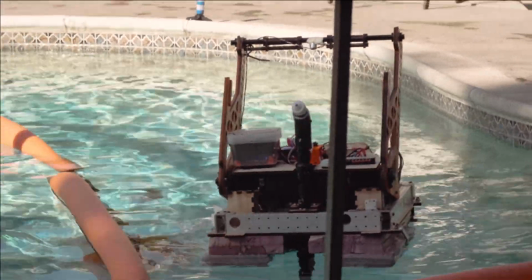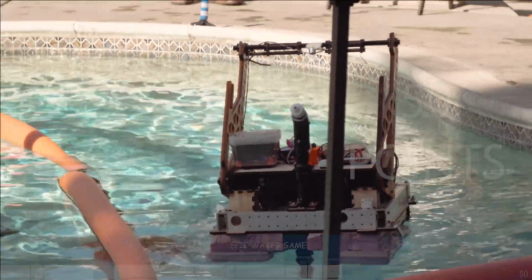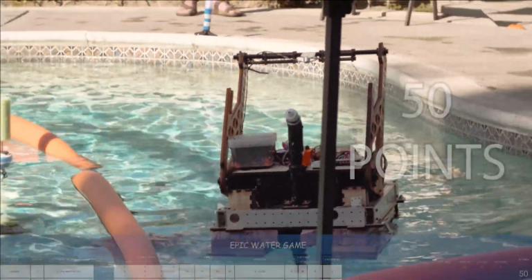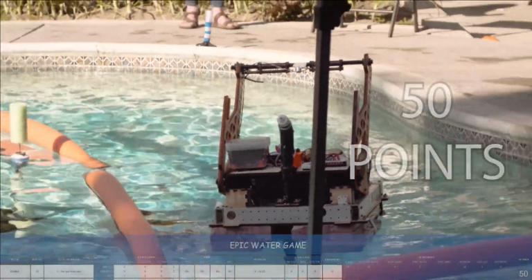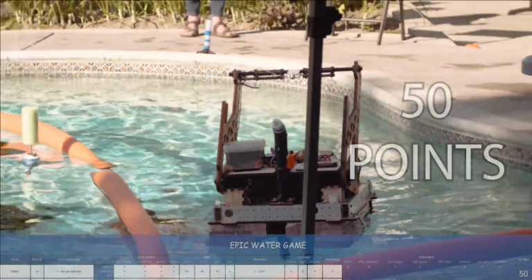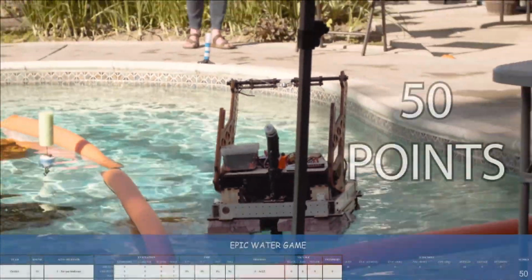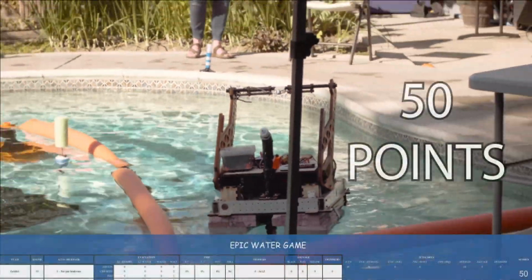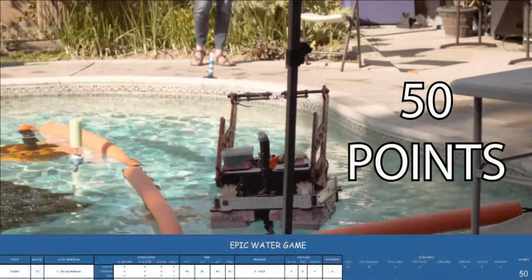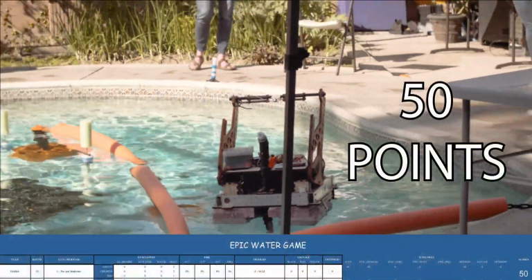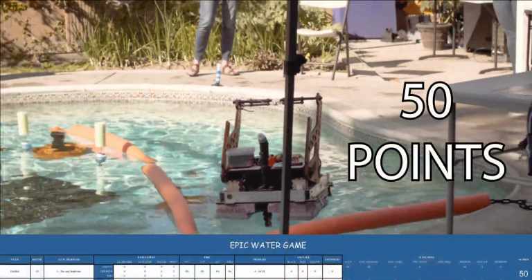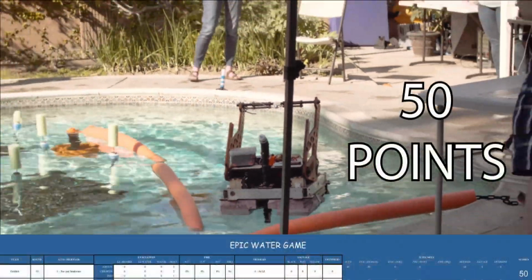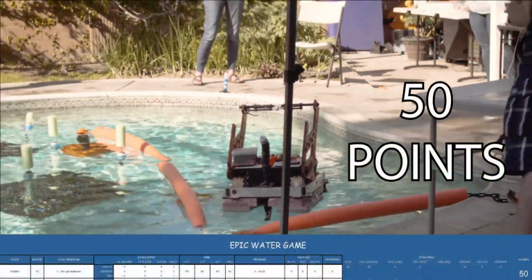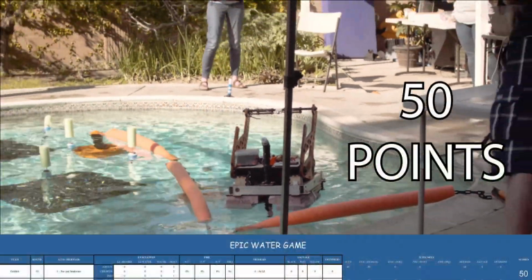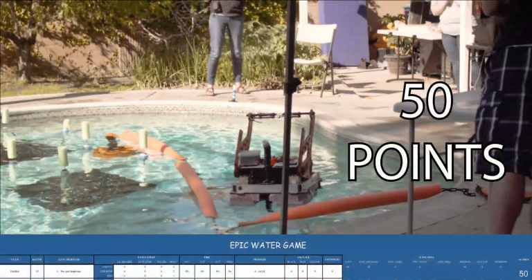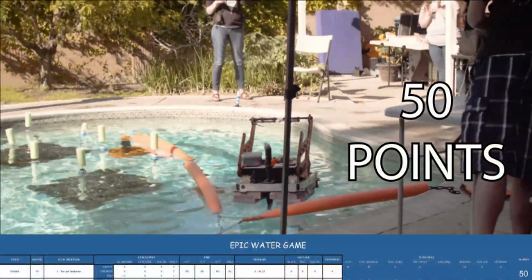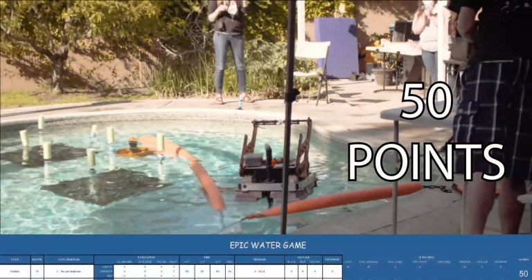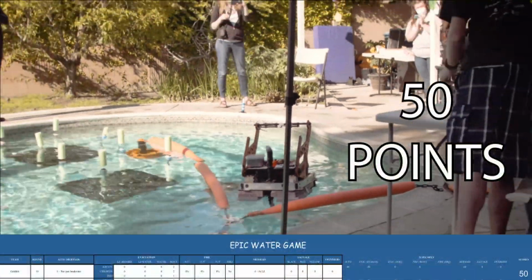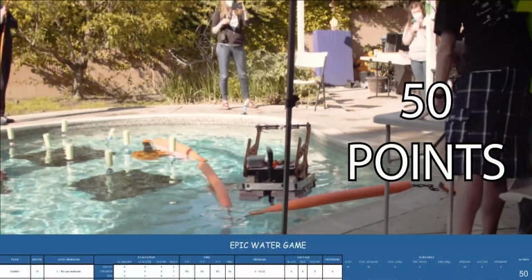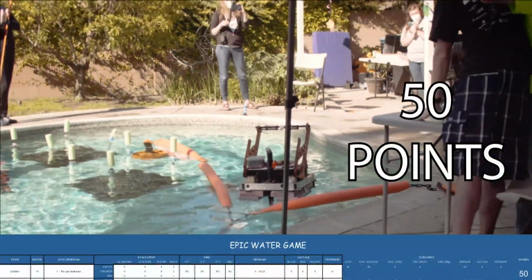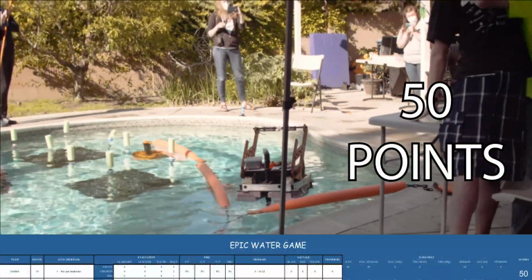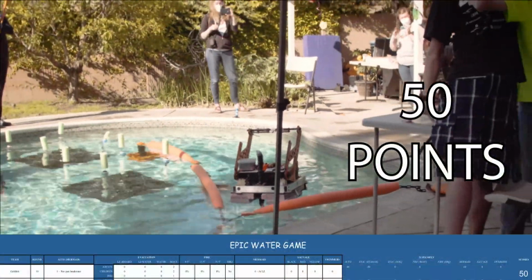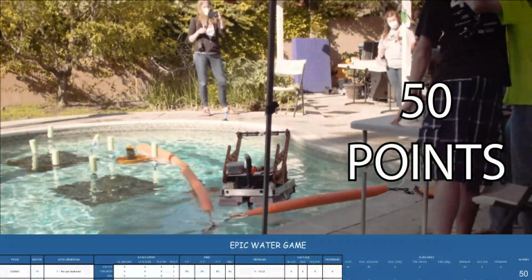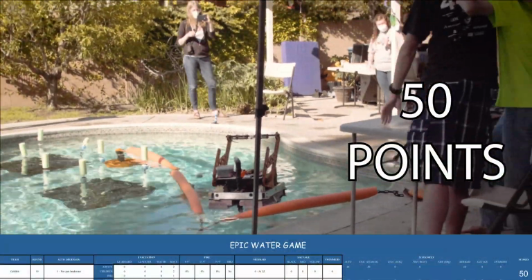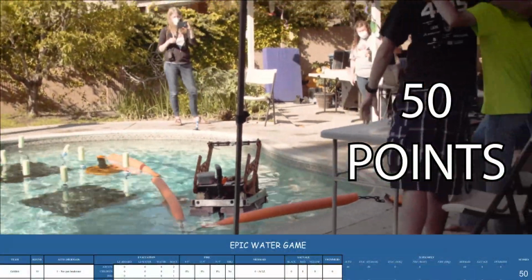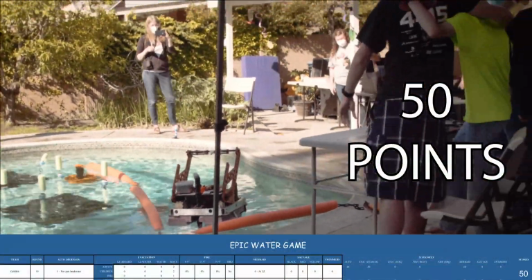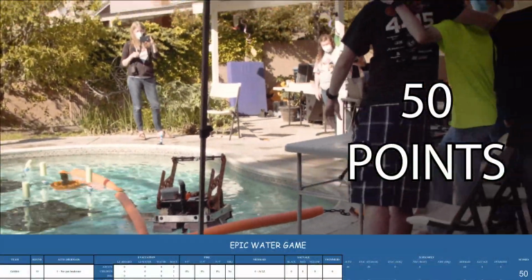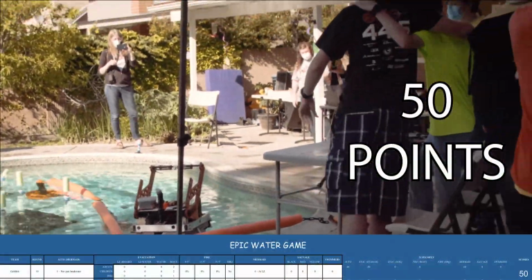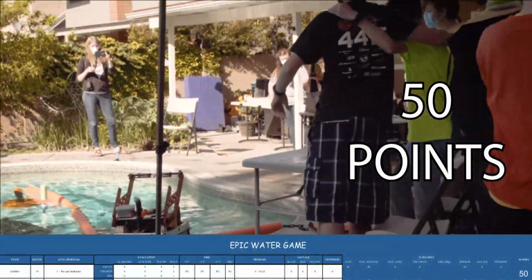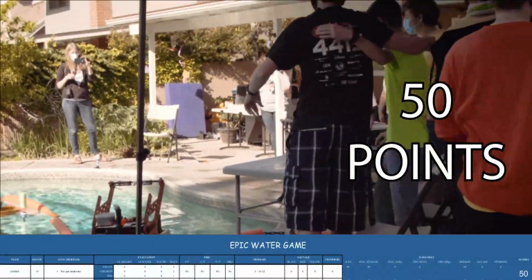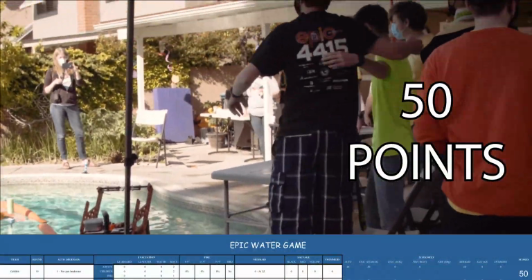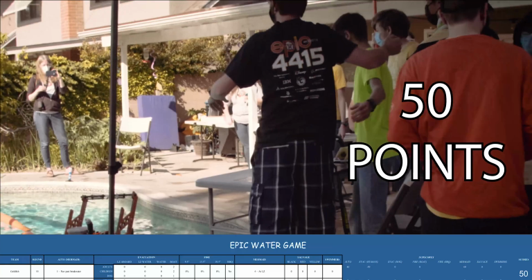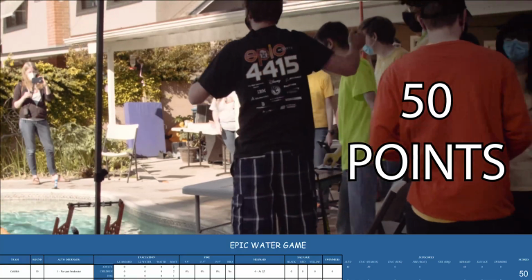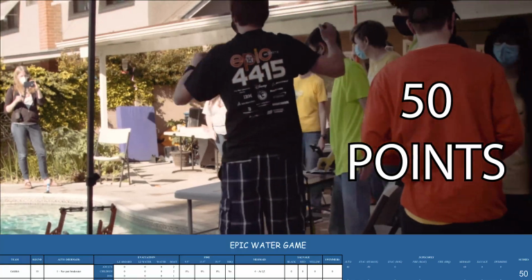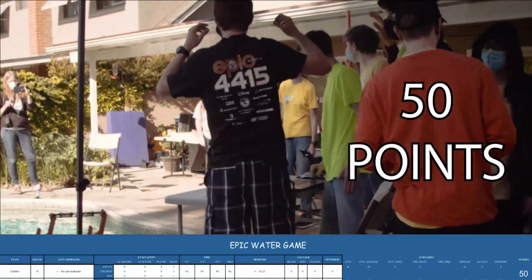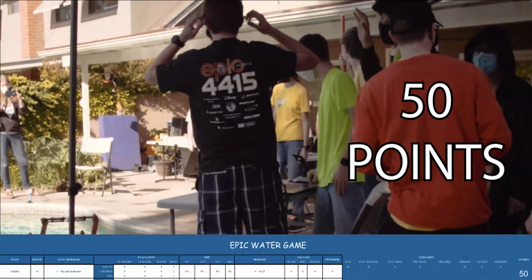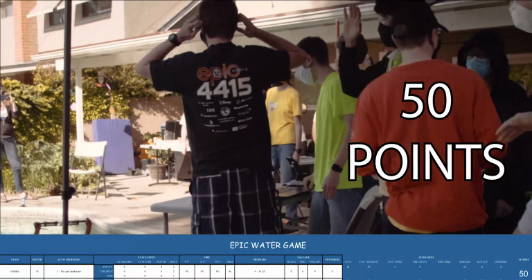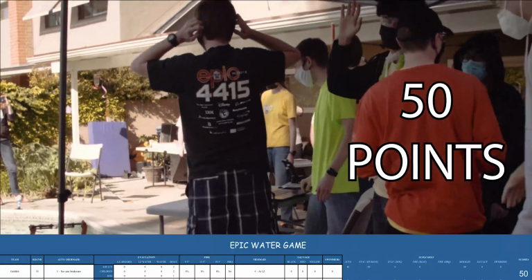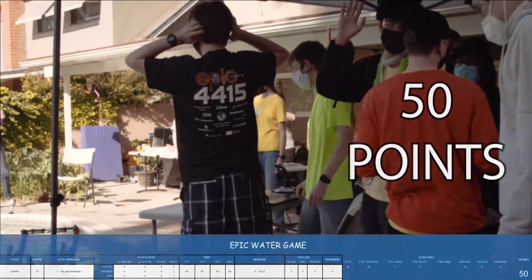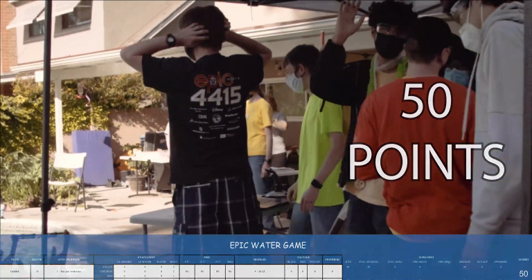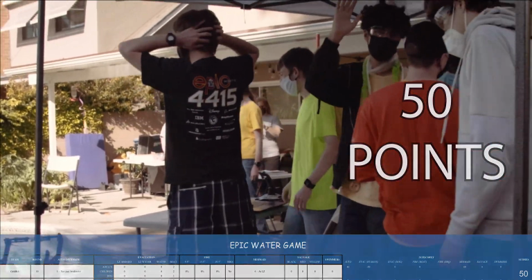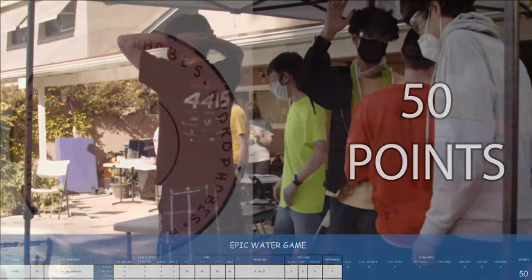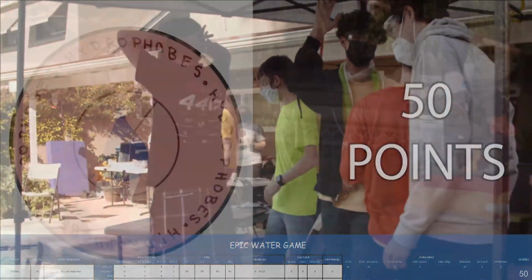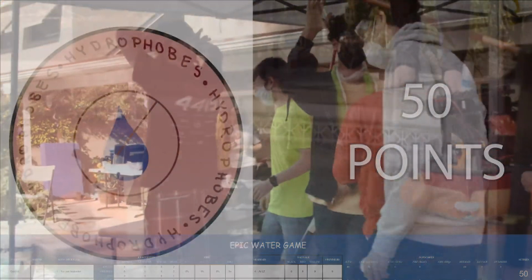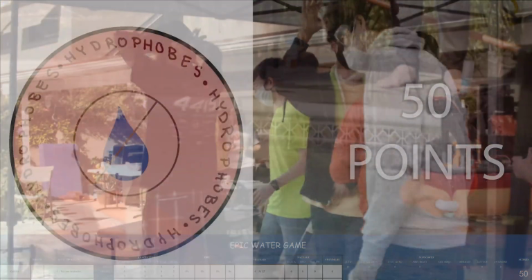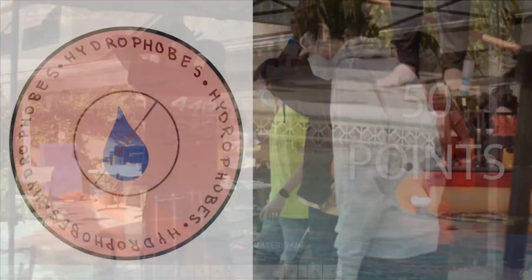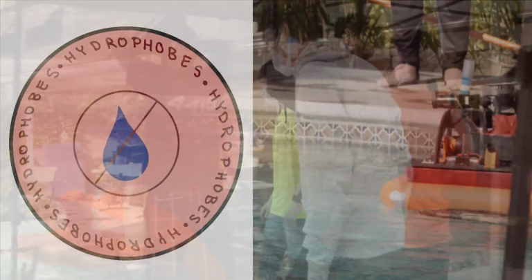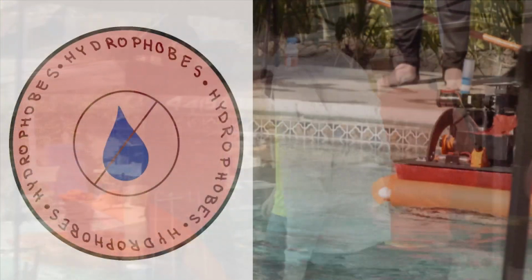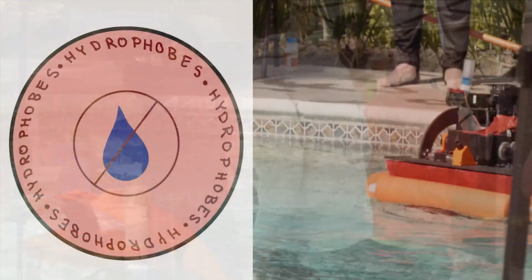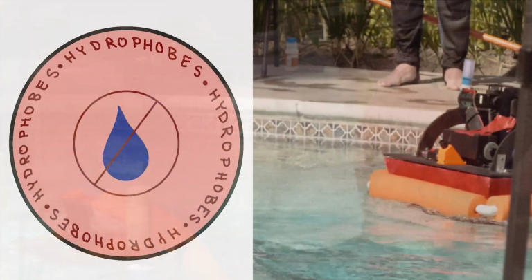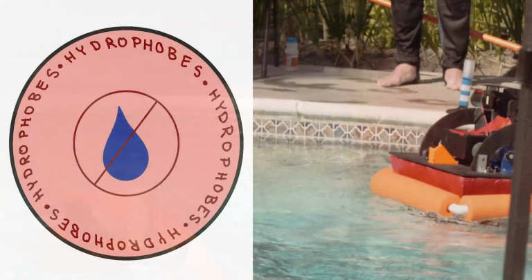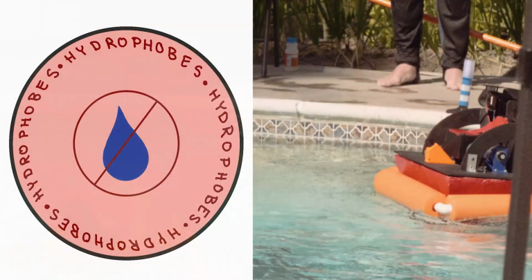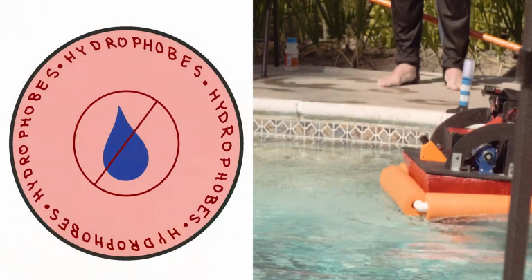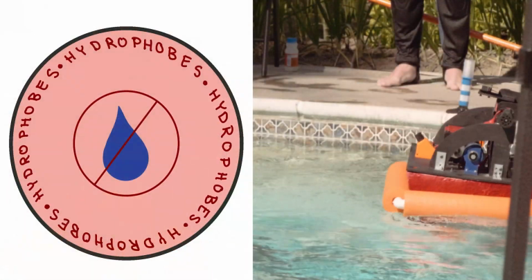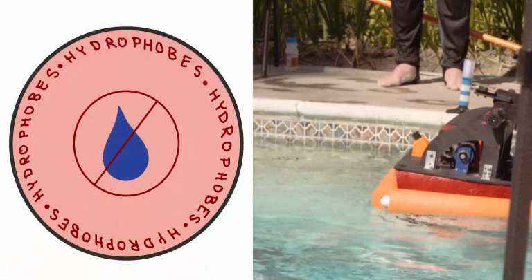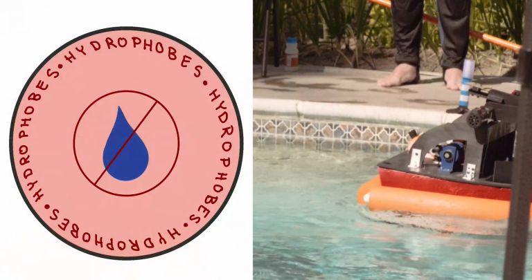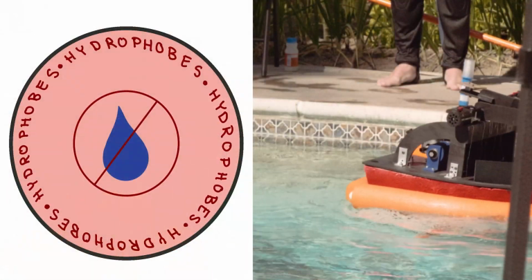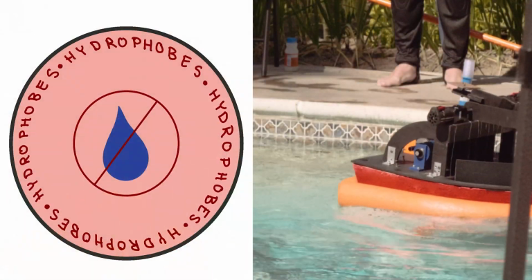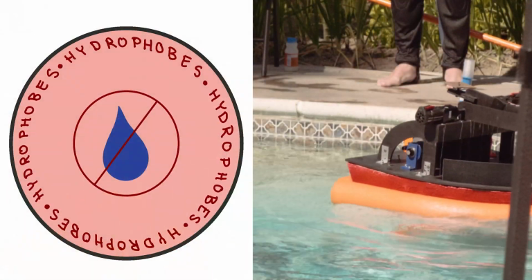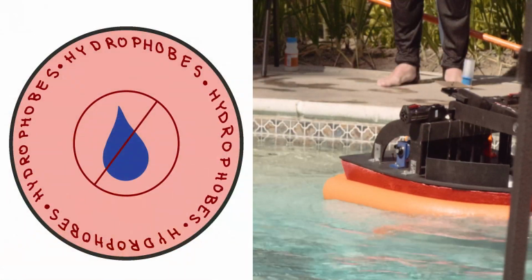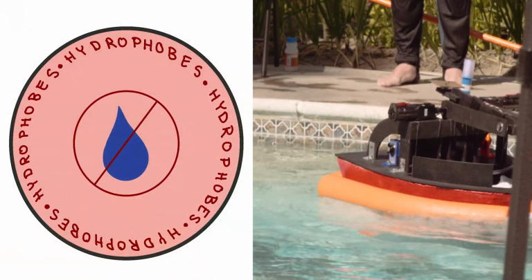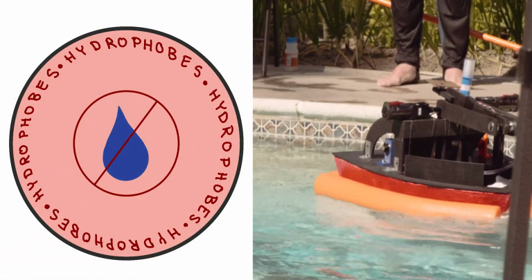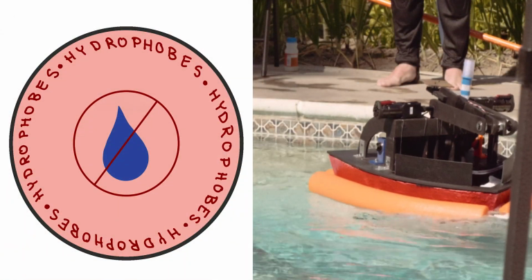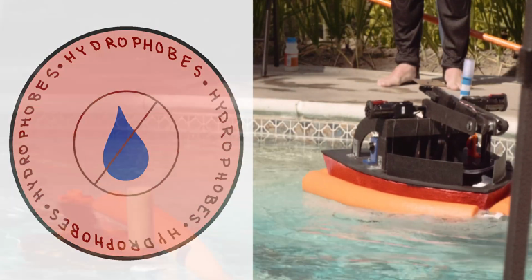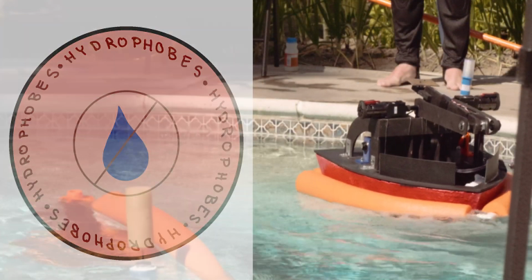That's the end of the match and Goldfish has also scored 50 points. Next is the Hydrophobes and they're off.